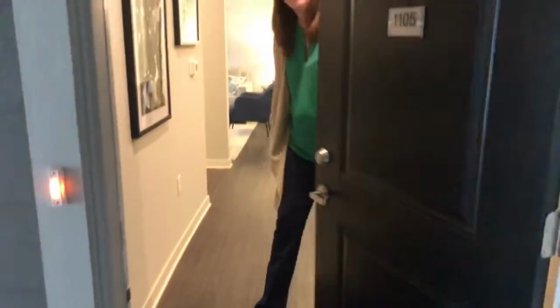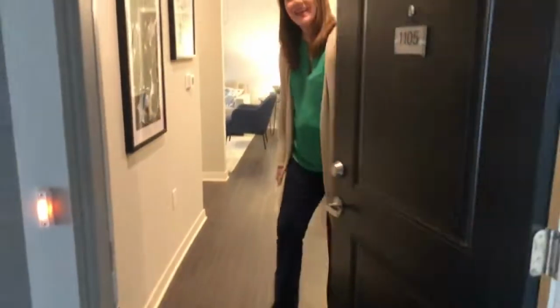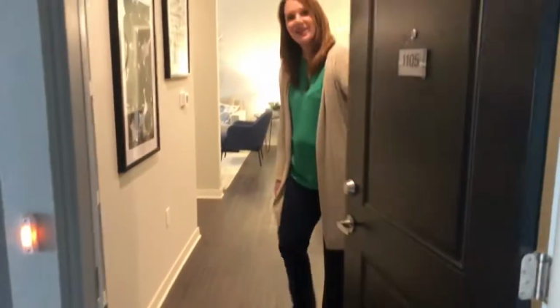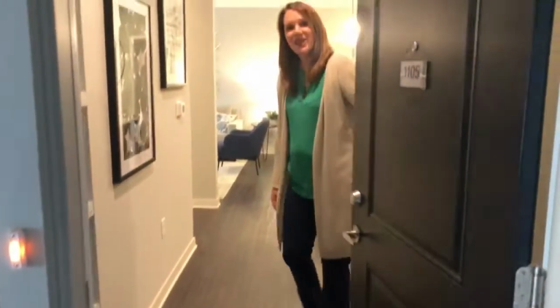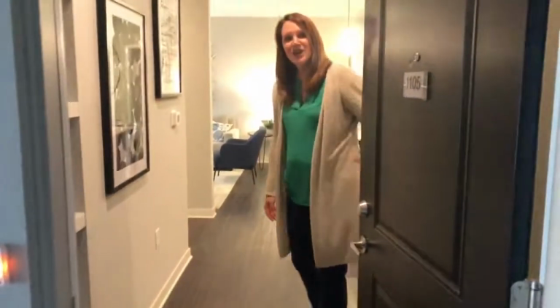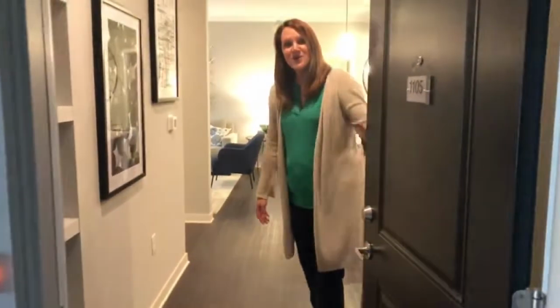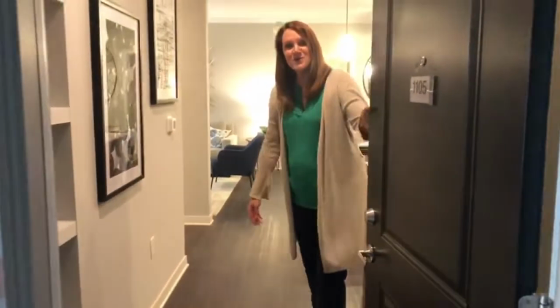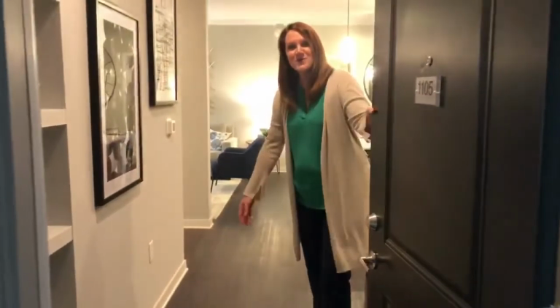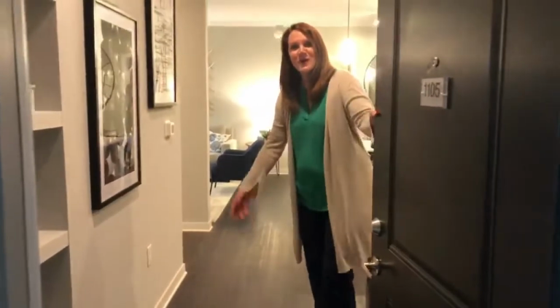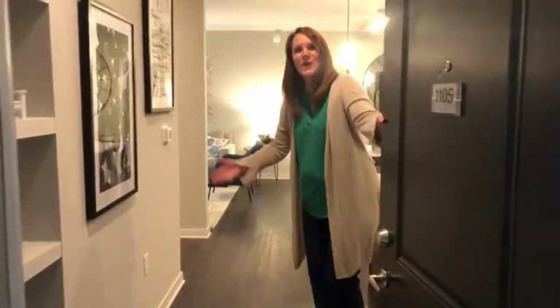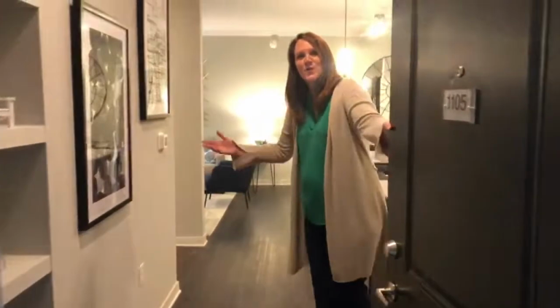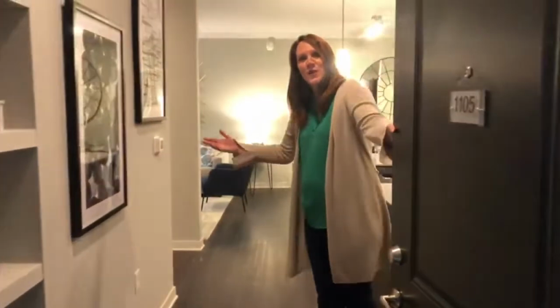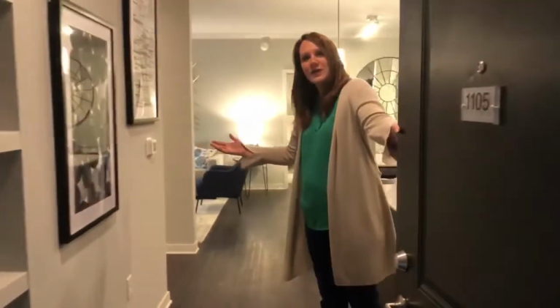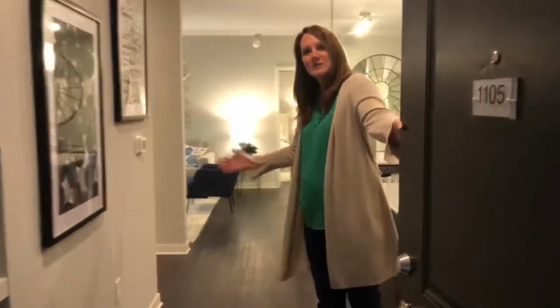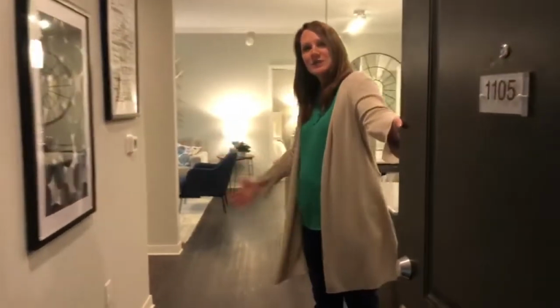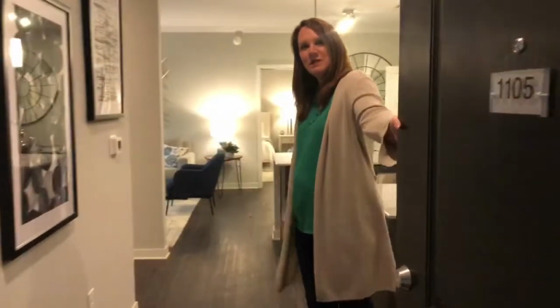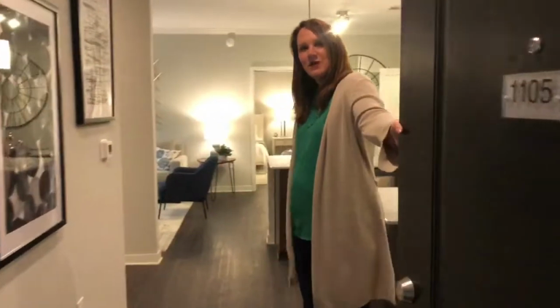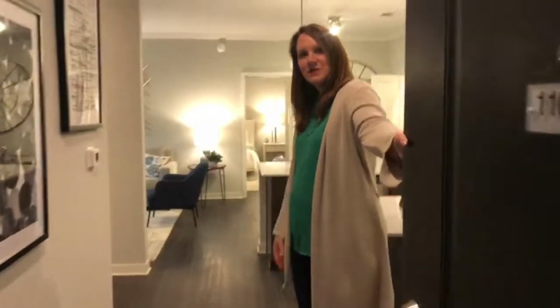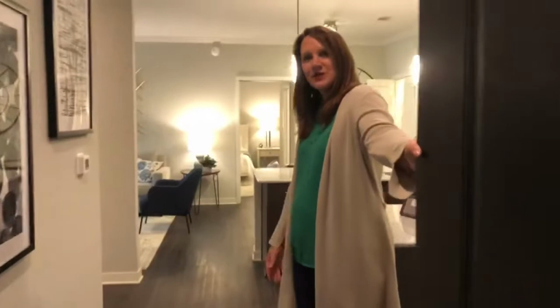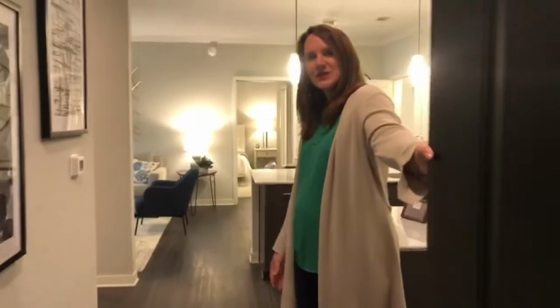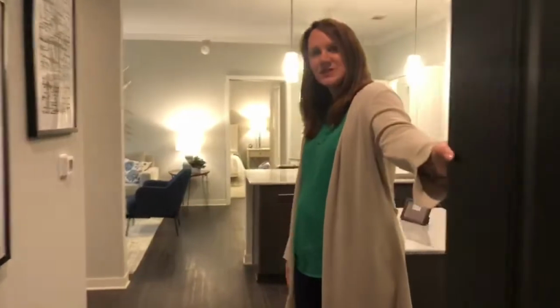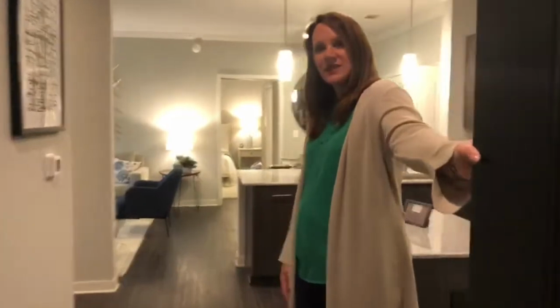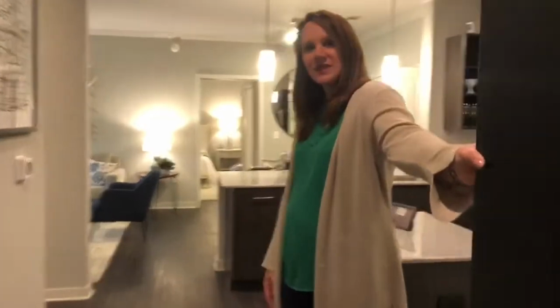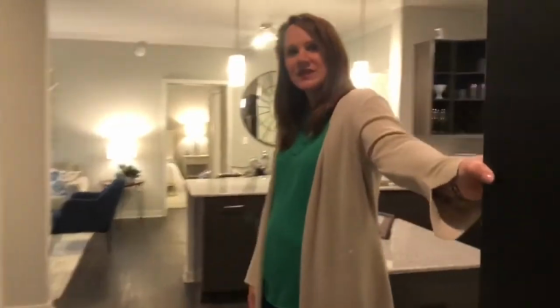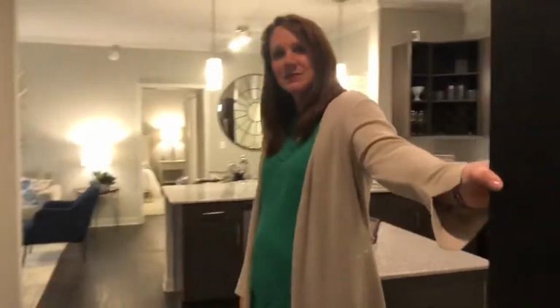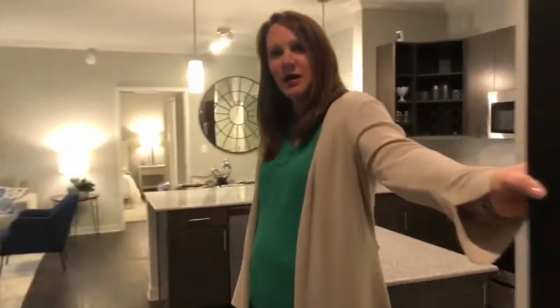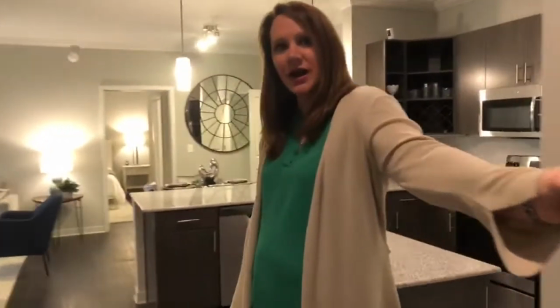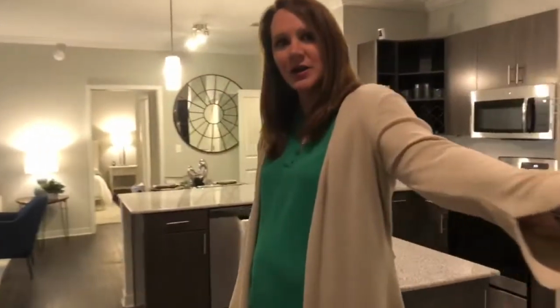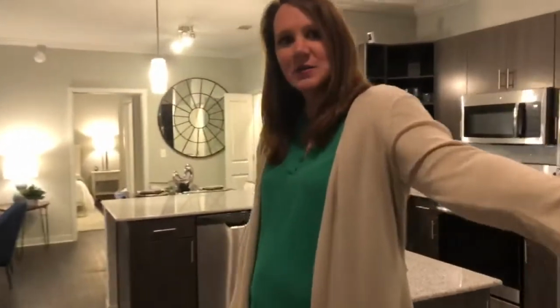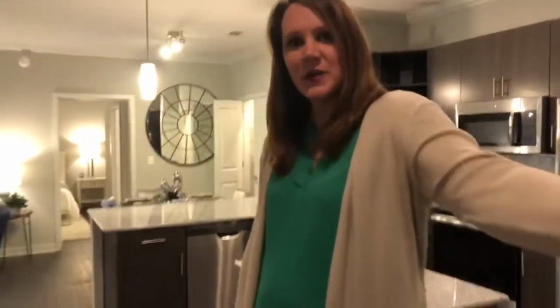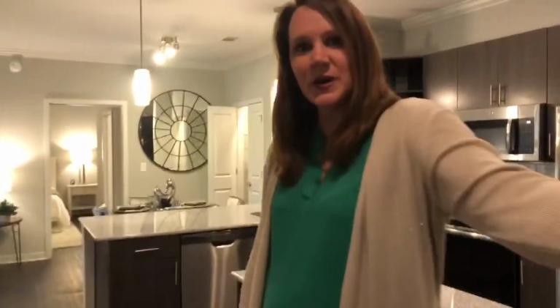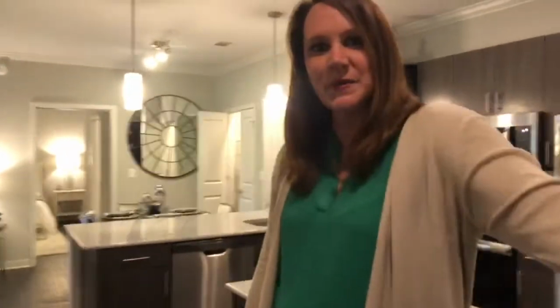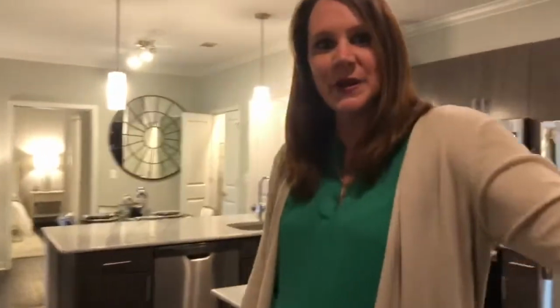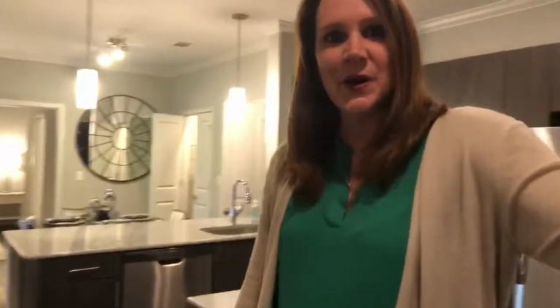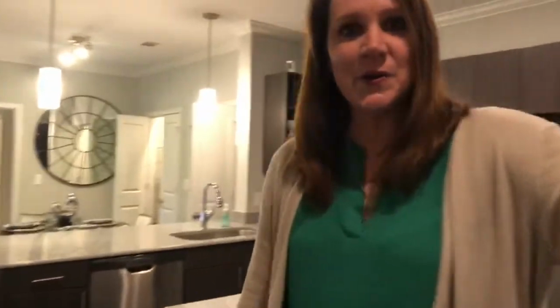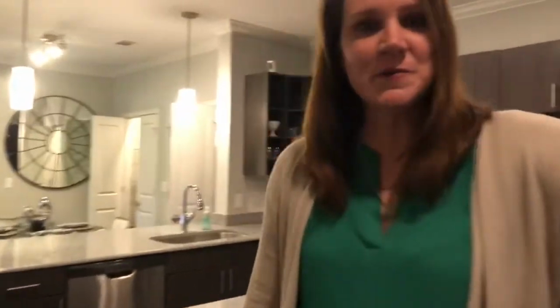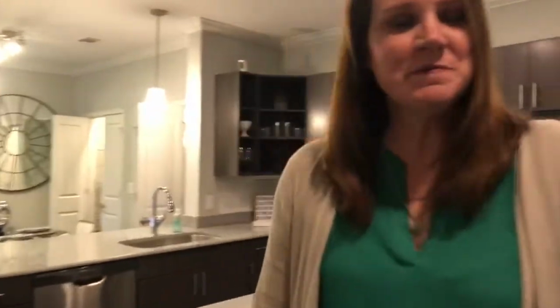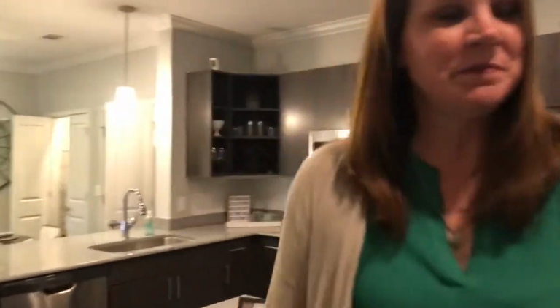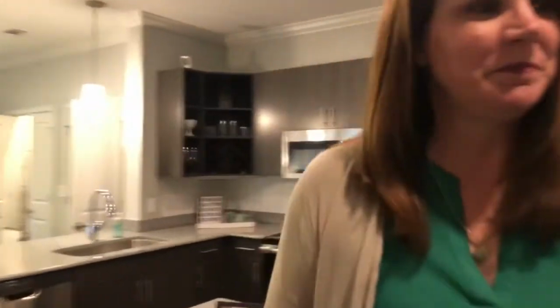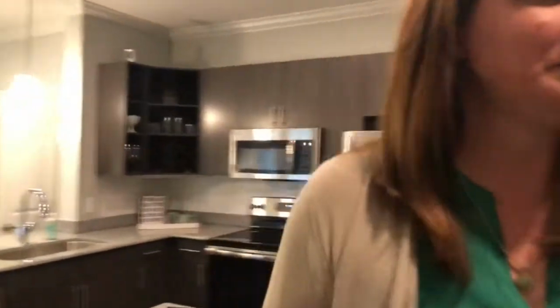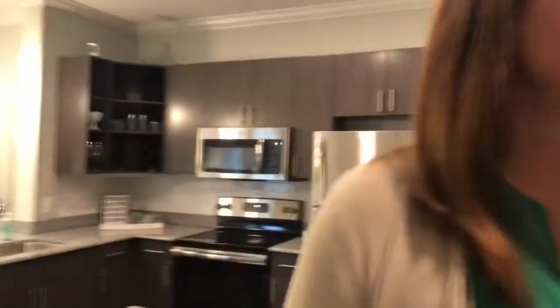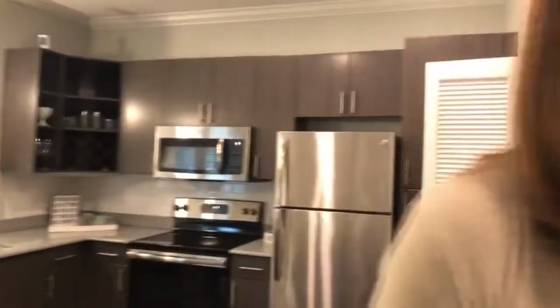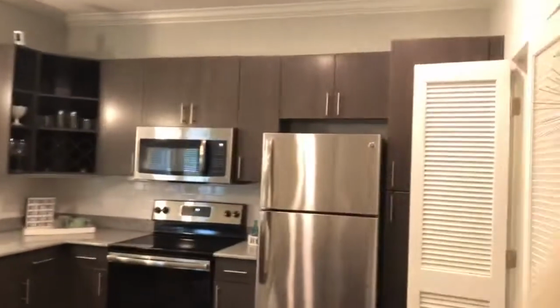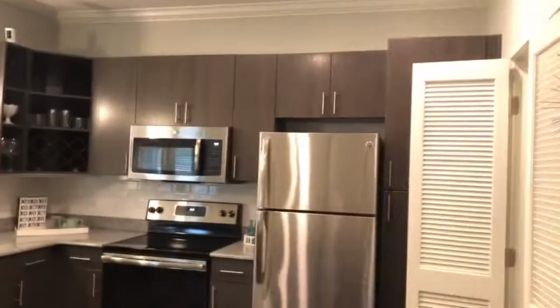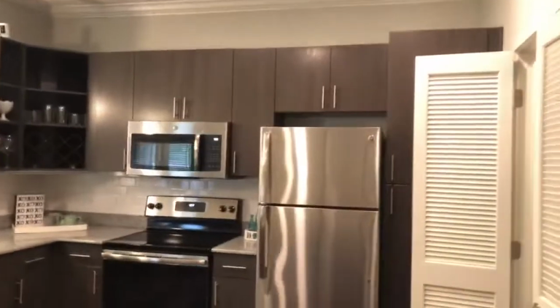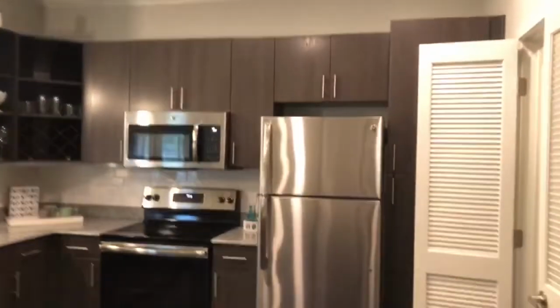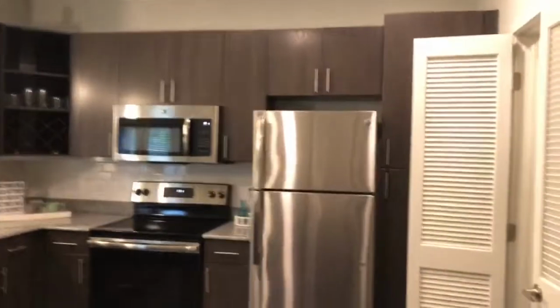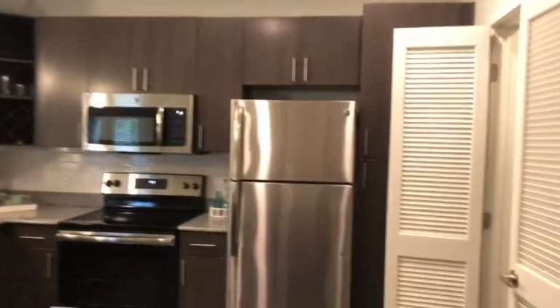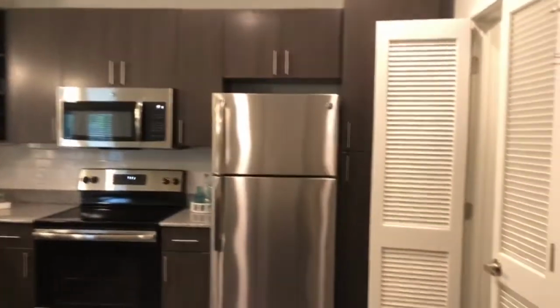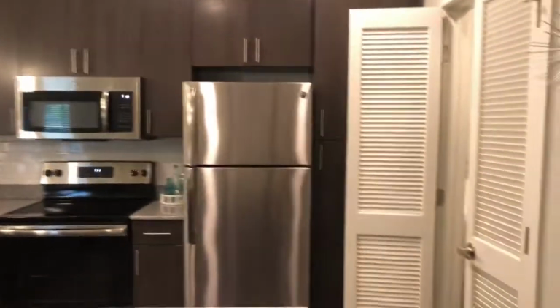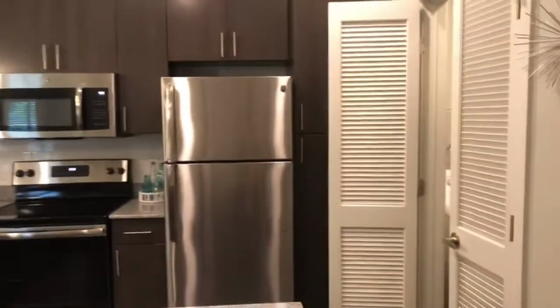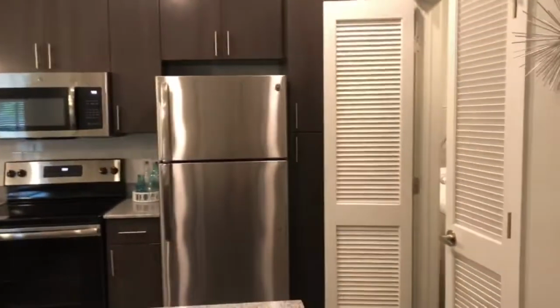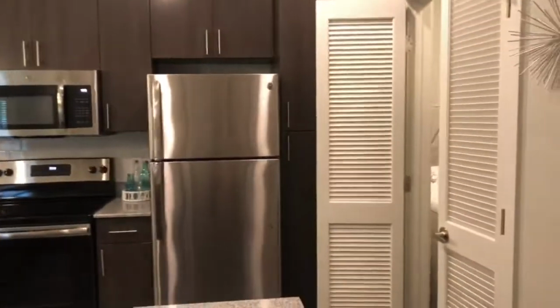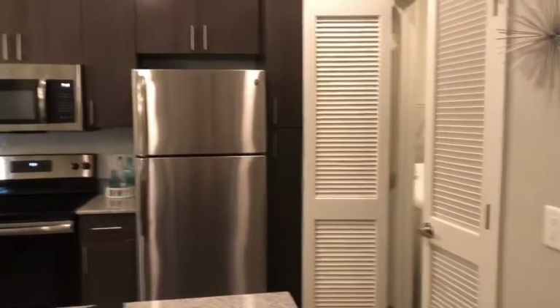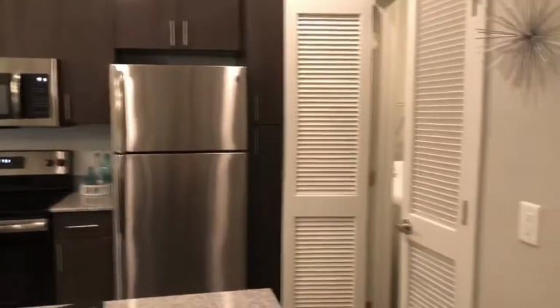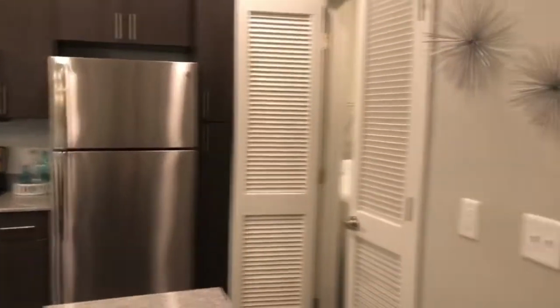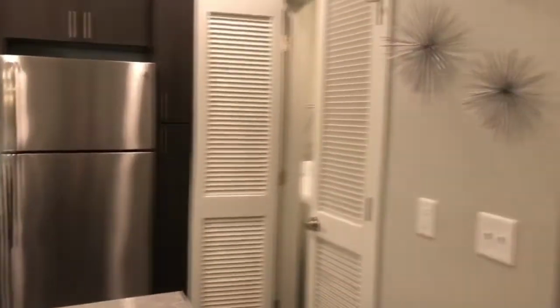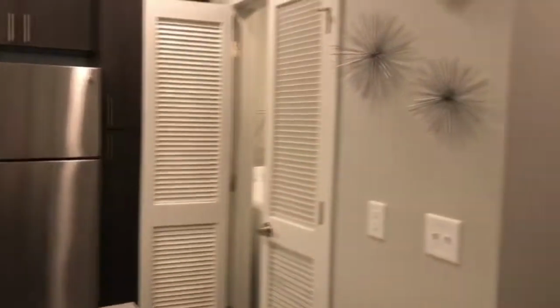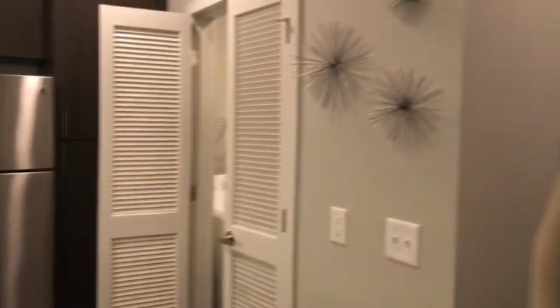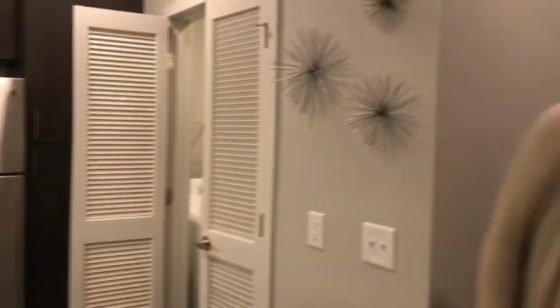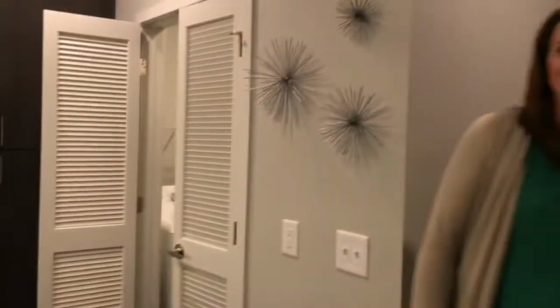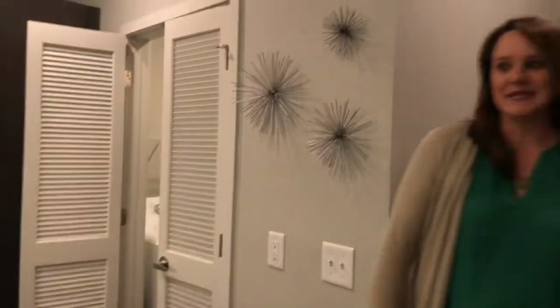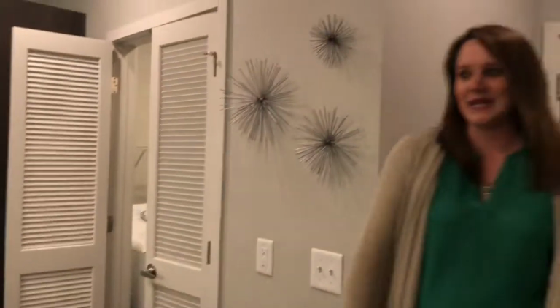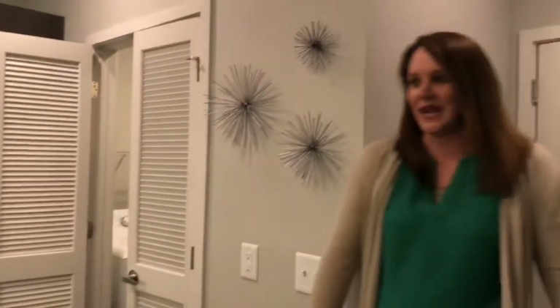Hello! Welcome to Belle Forest Villa's model apartment home. We're glad you can join us today.